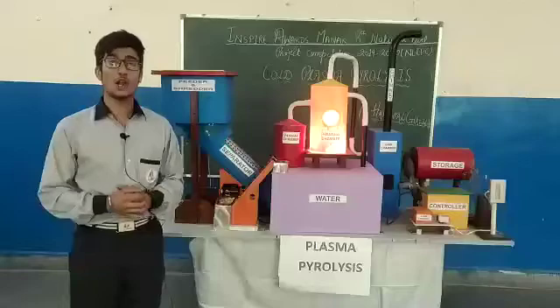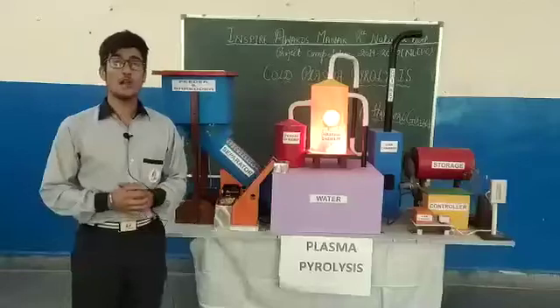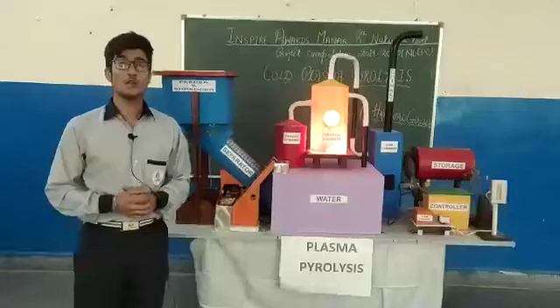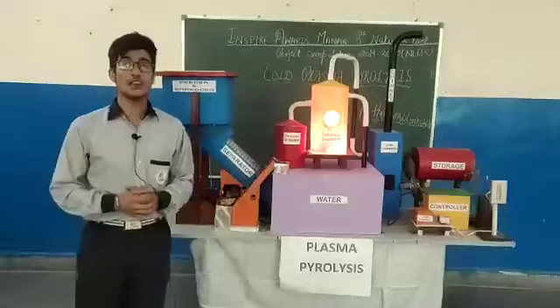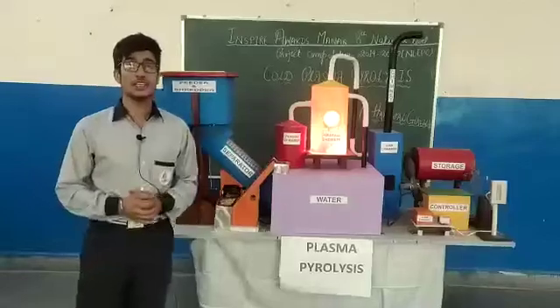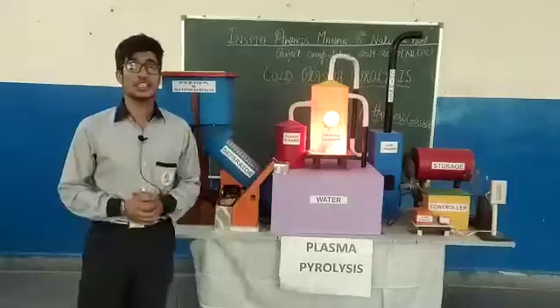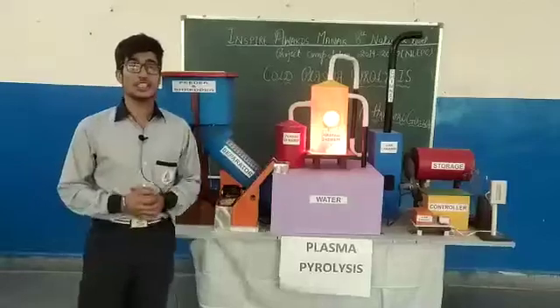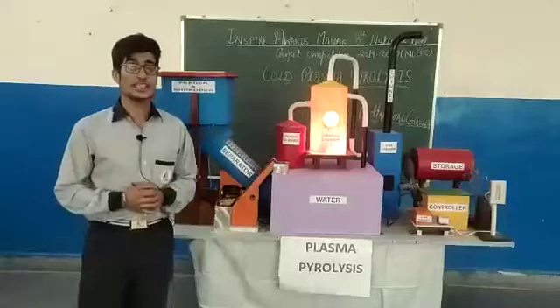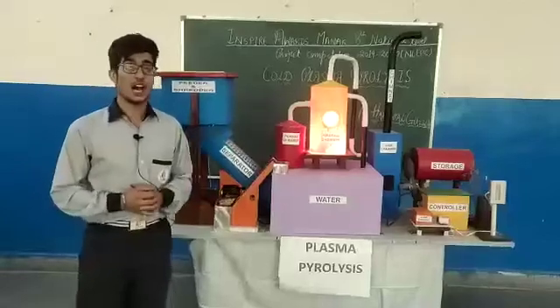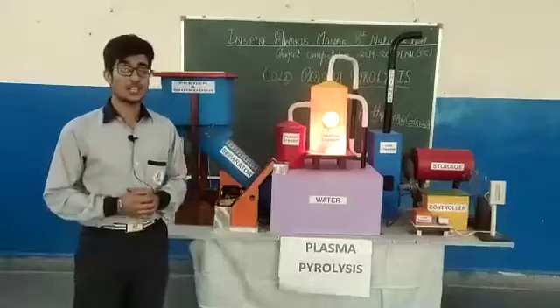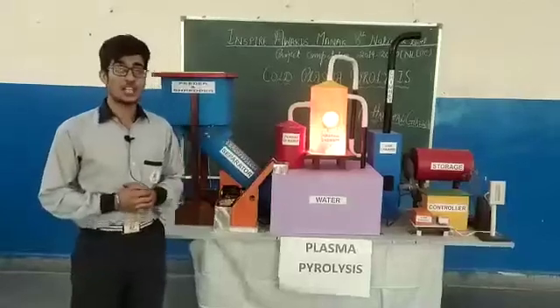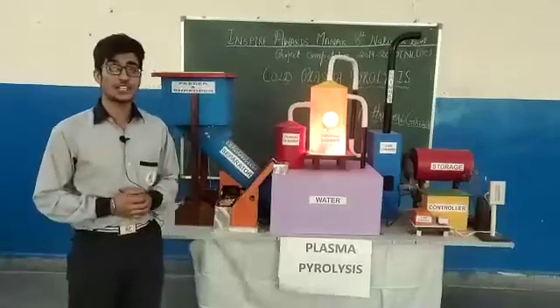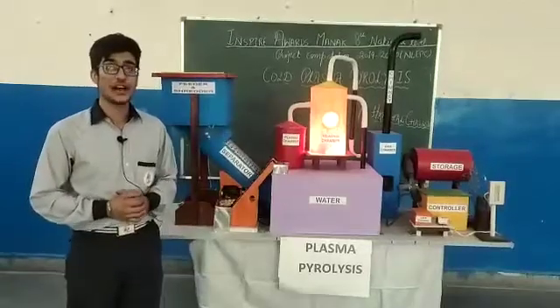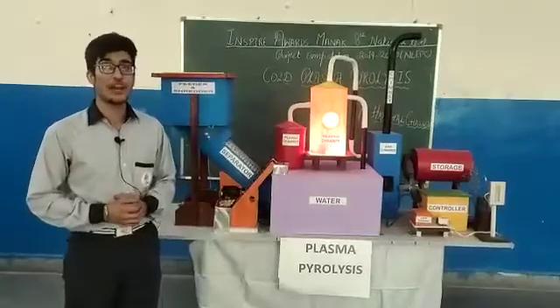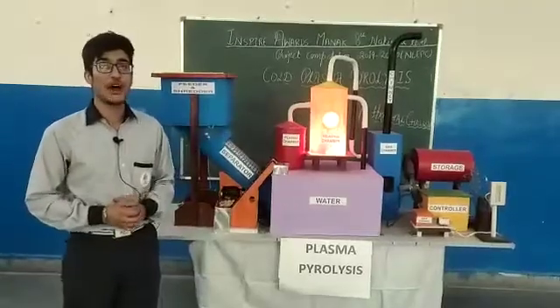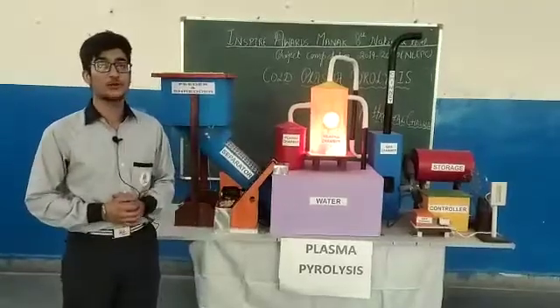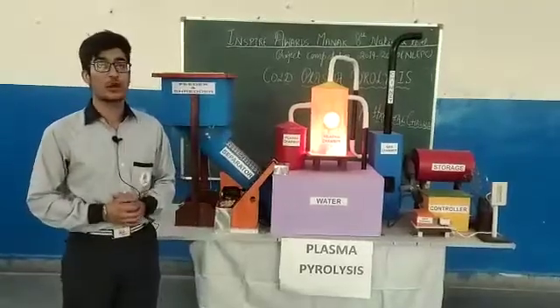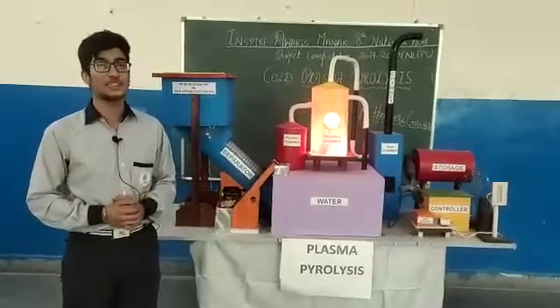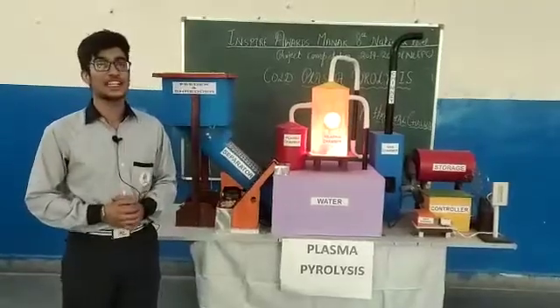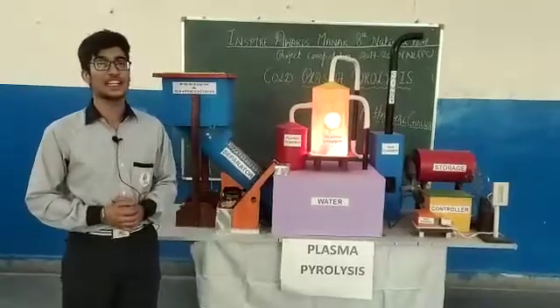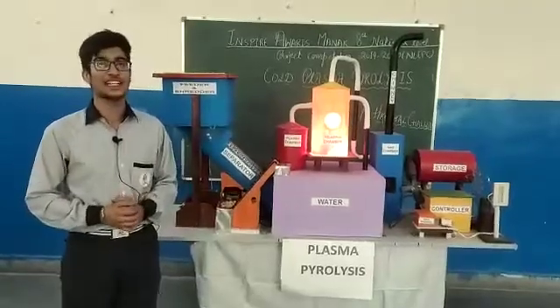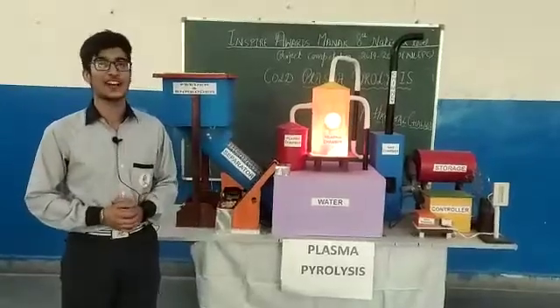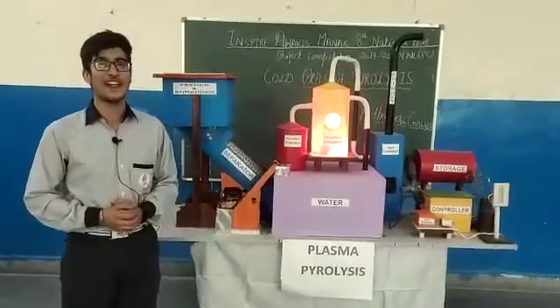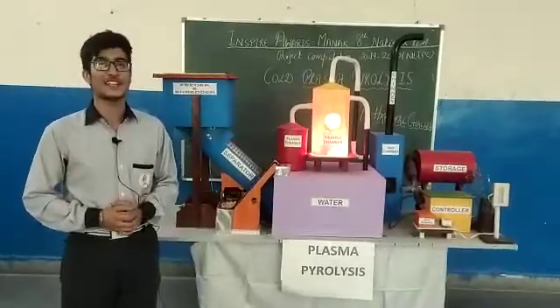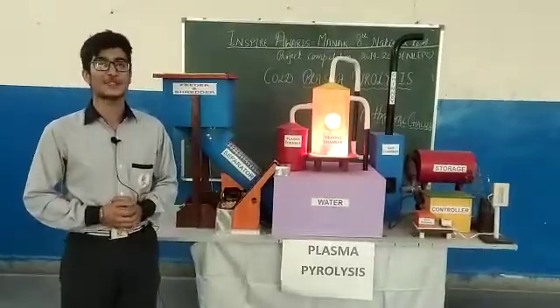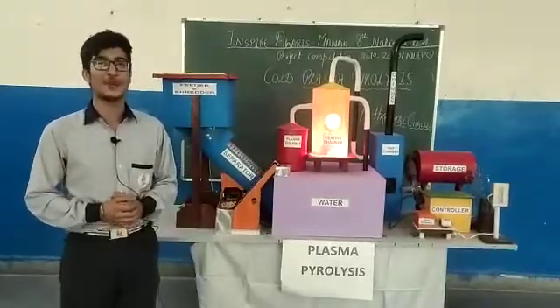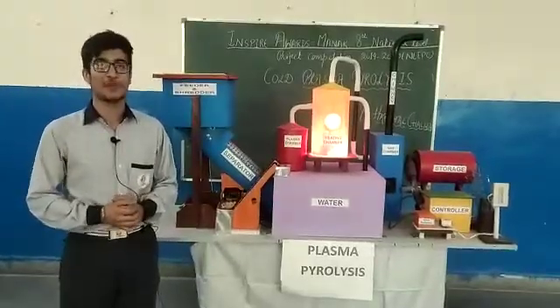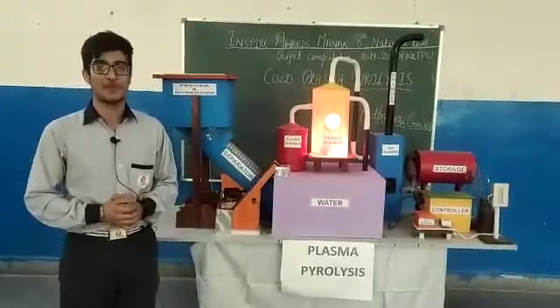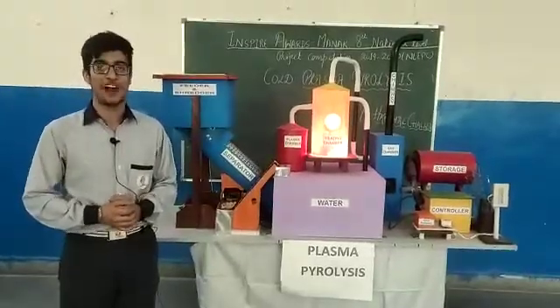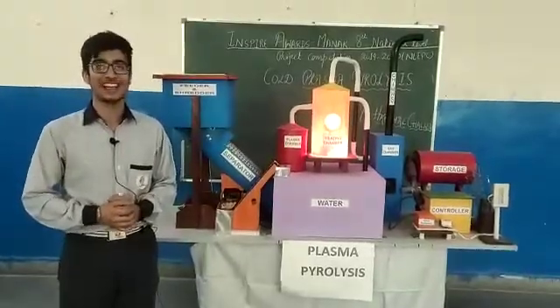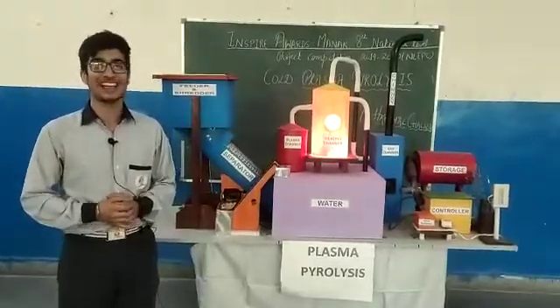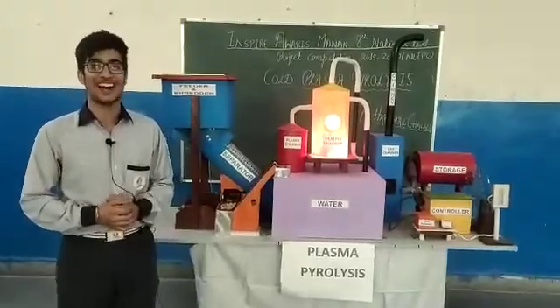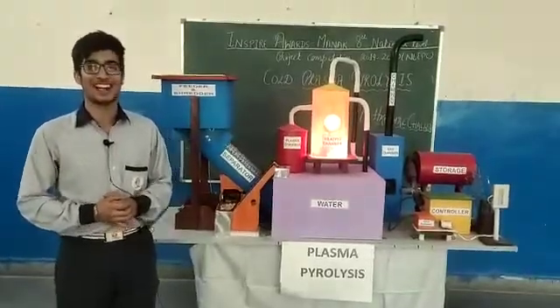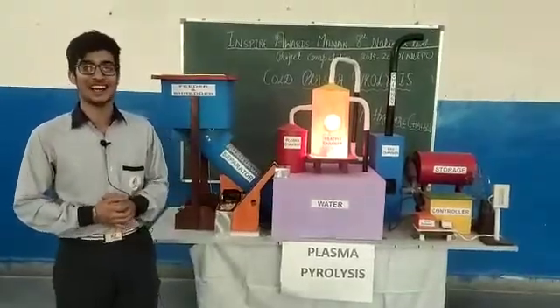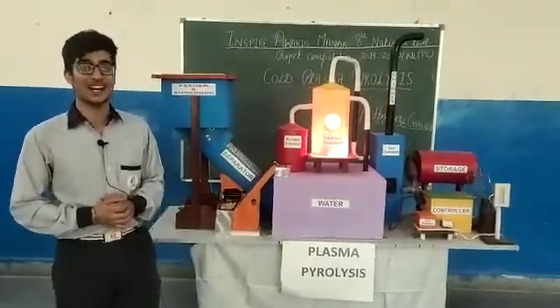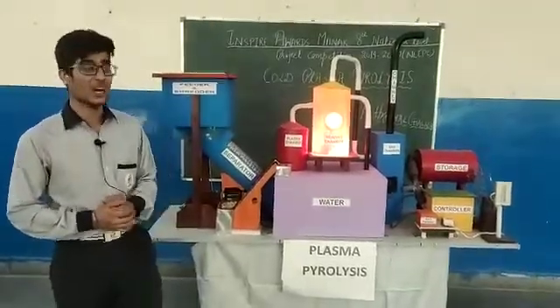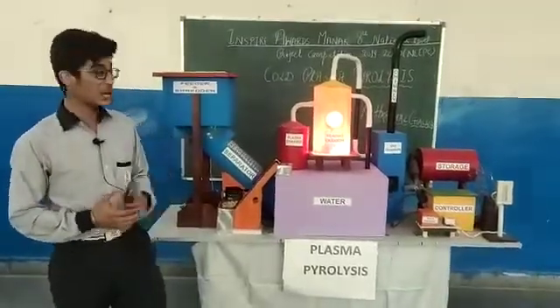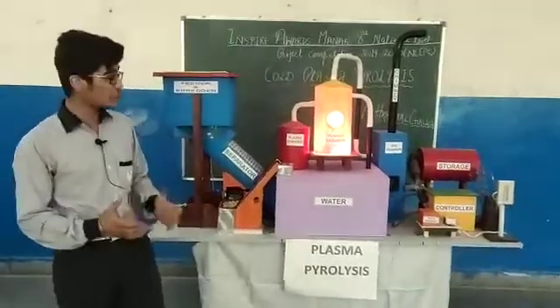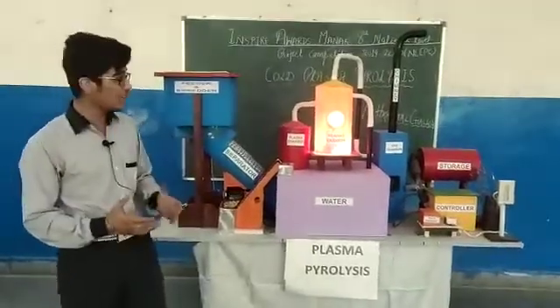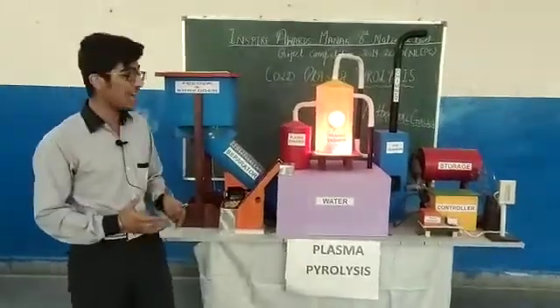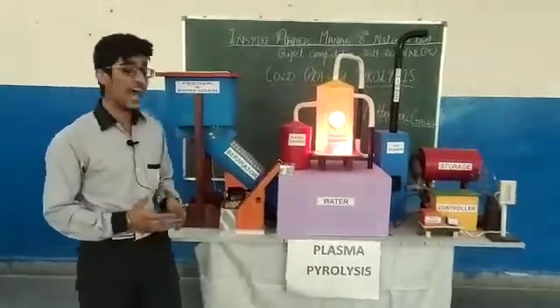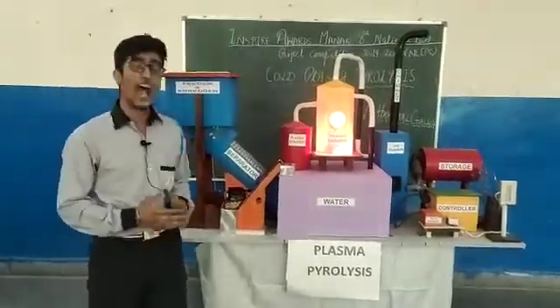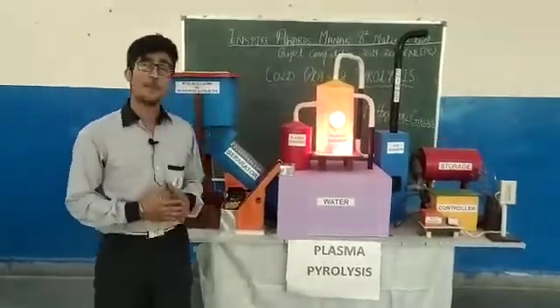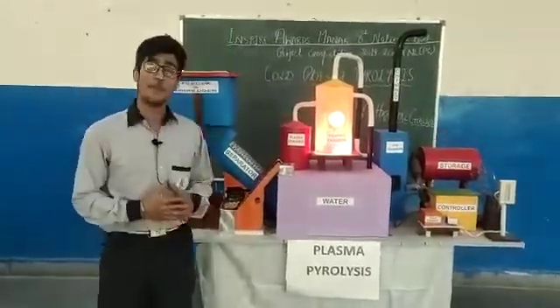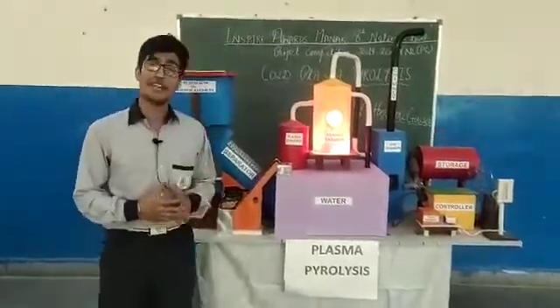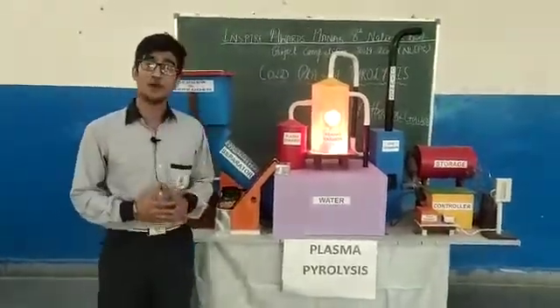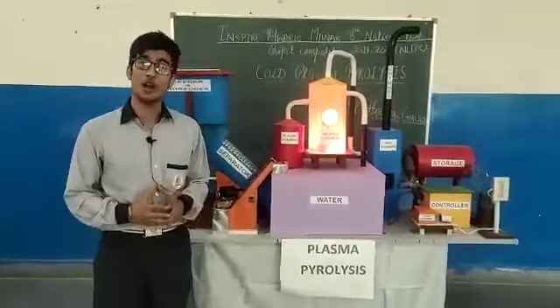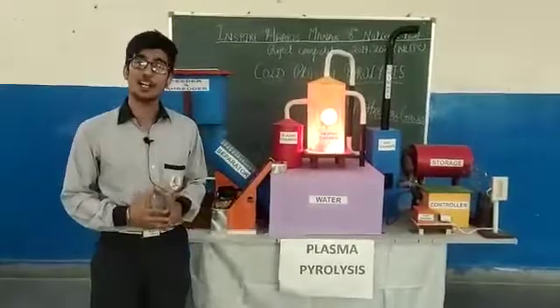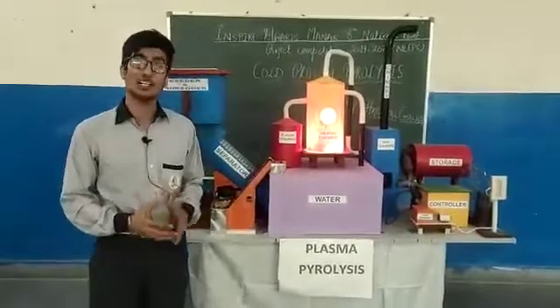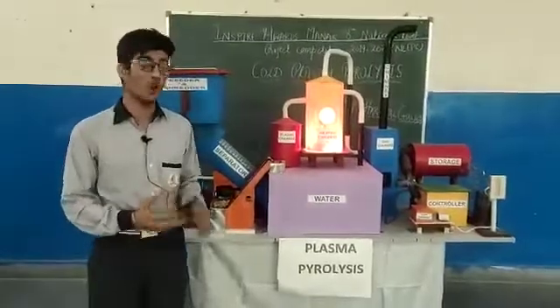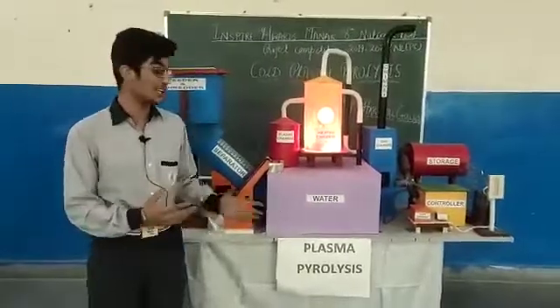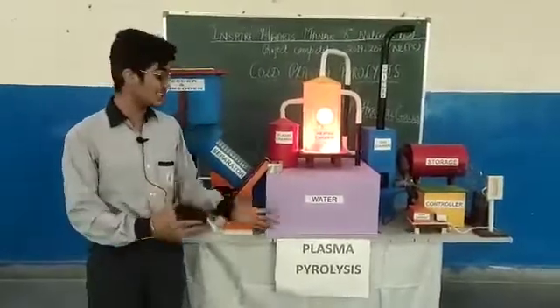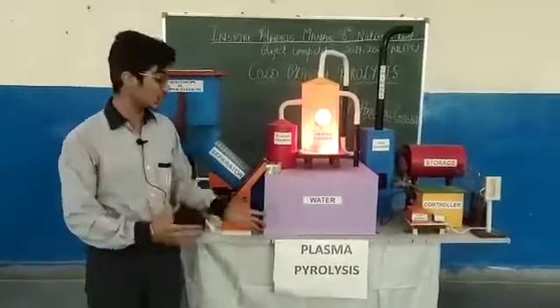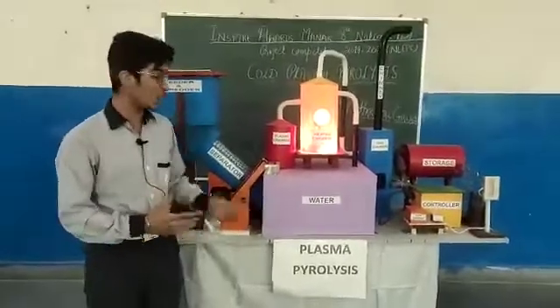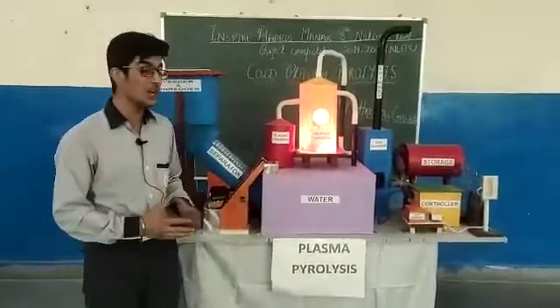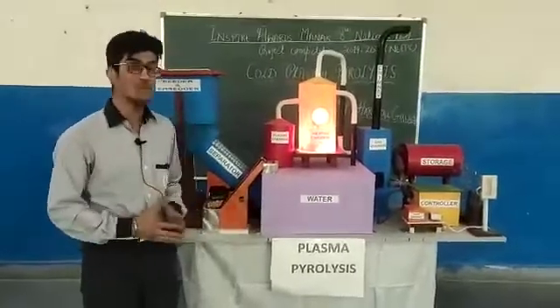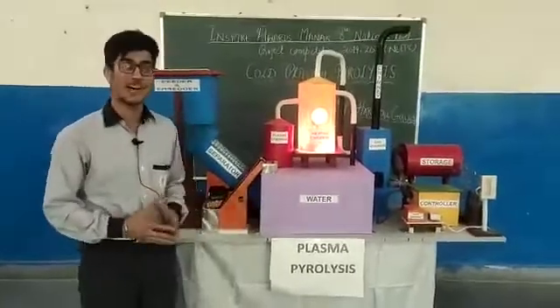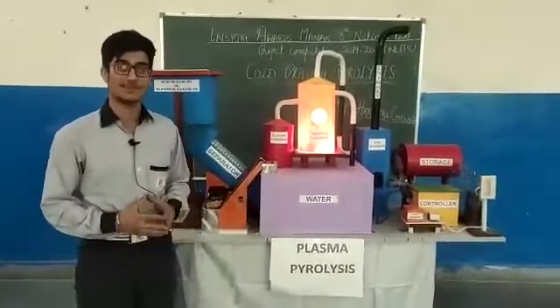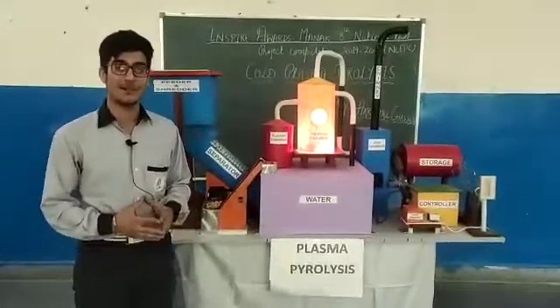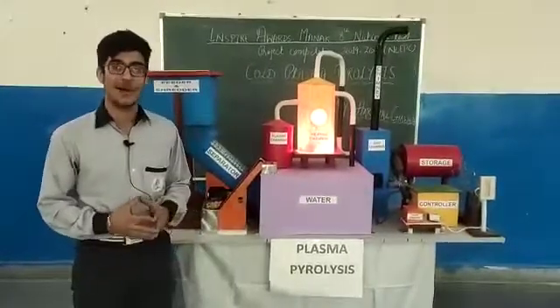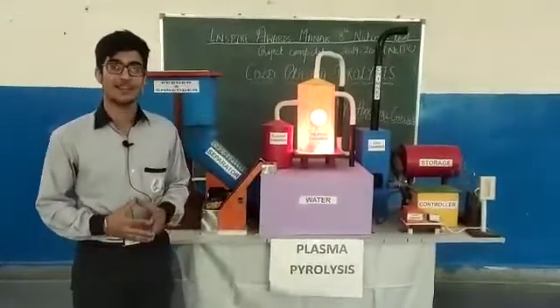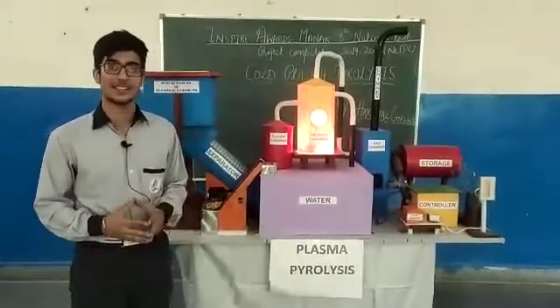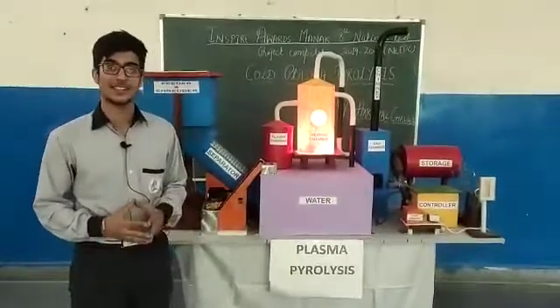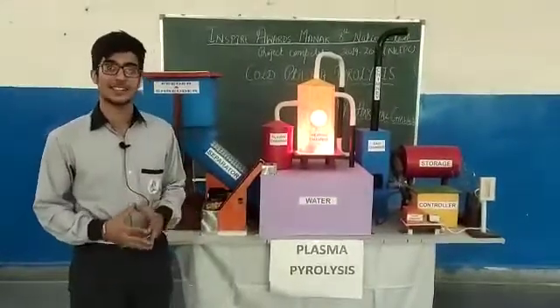Hello everyone, this is Harshal Chawla from Z-Littra Valley School, Bhivani, Haryana. Today, I have made a model called the Coal Plasma Pyrolysis.